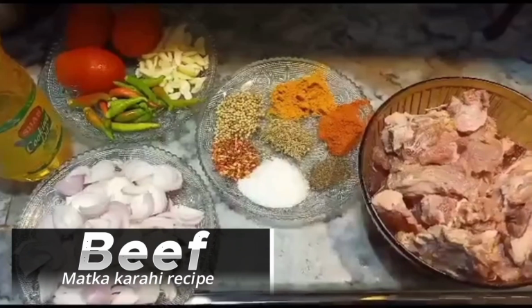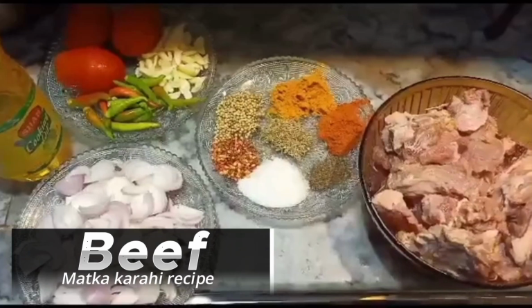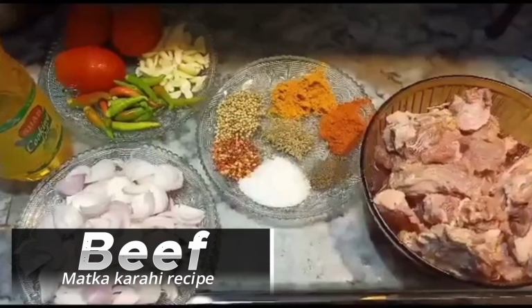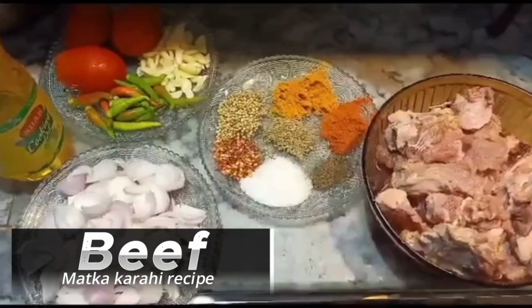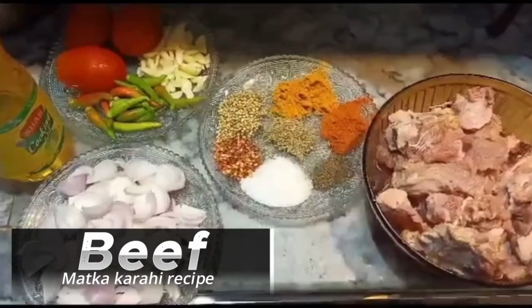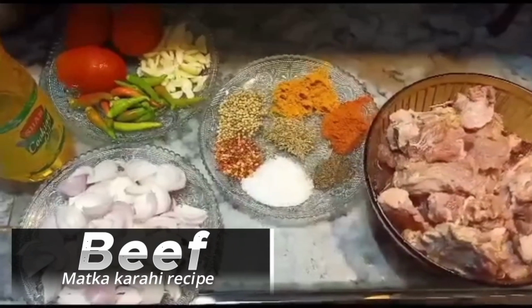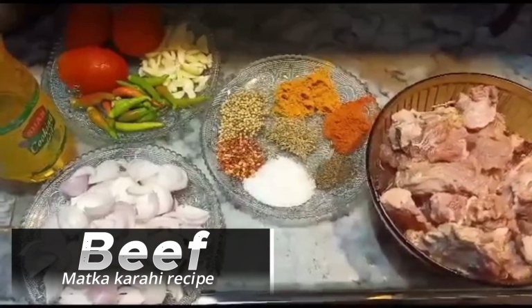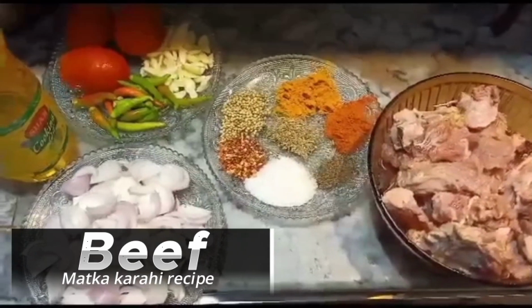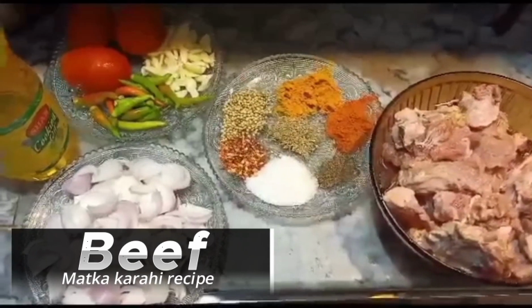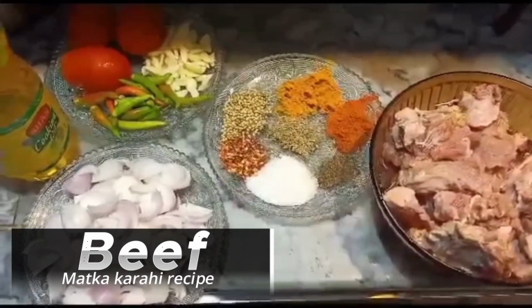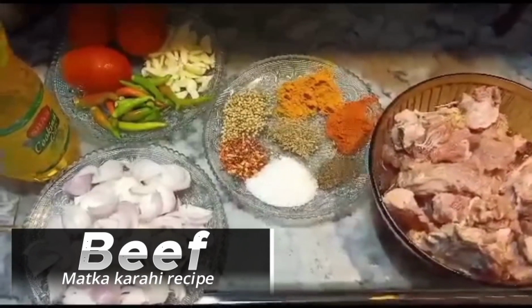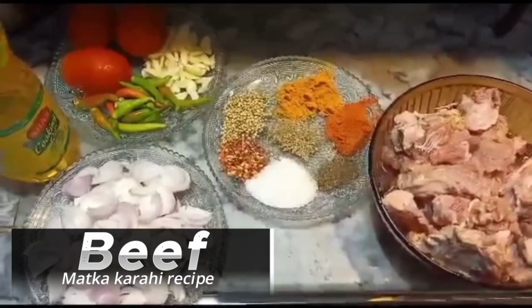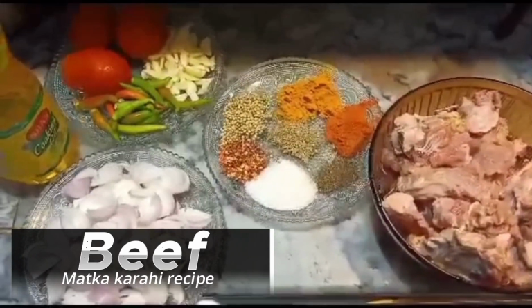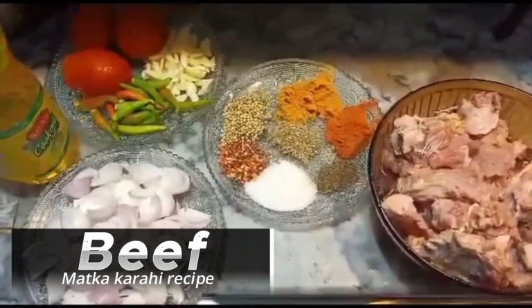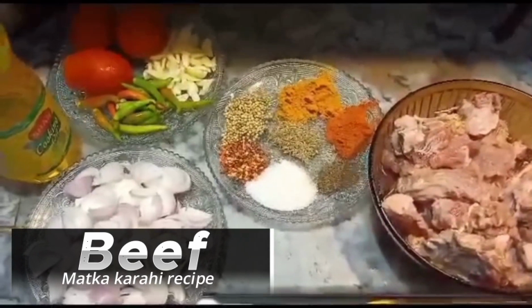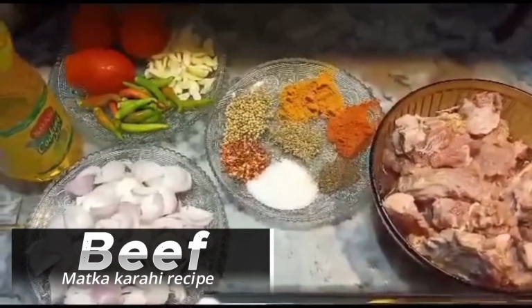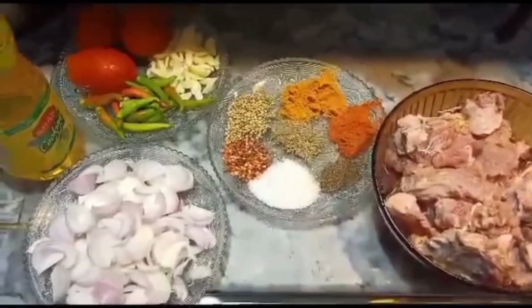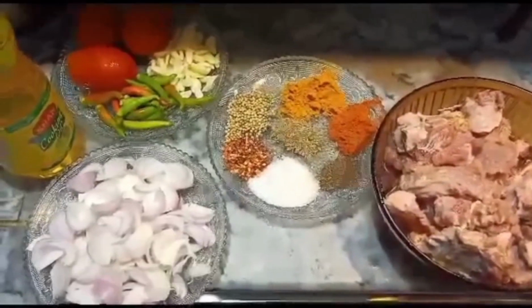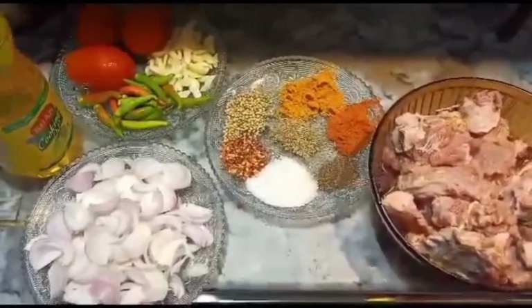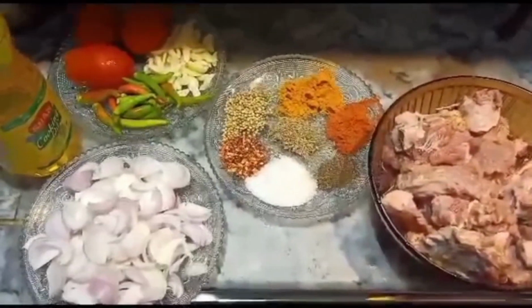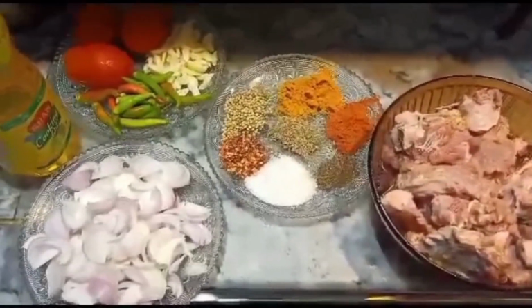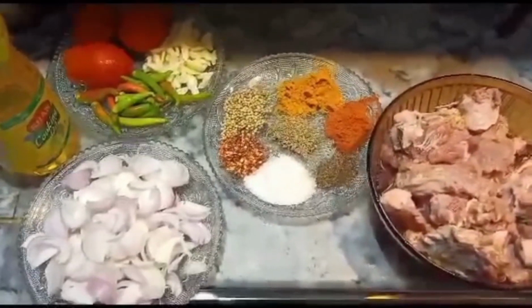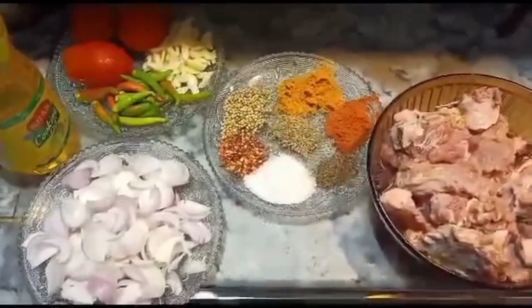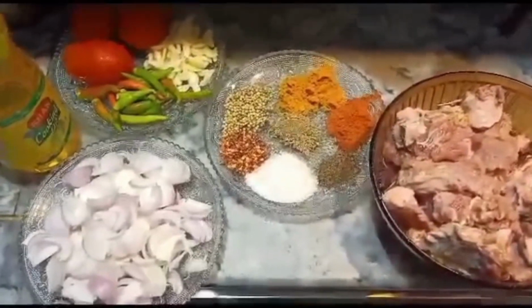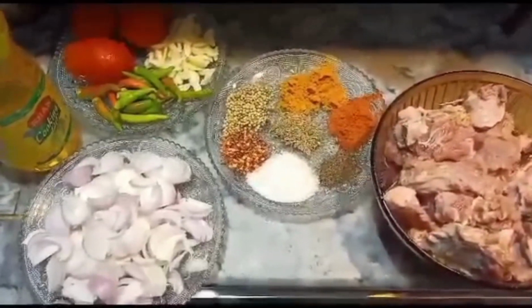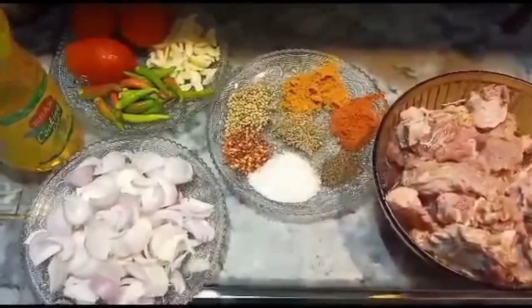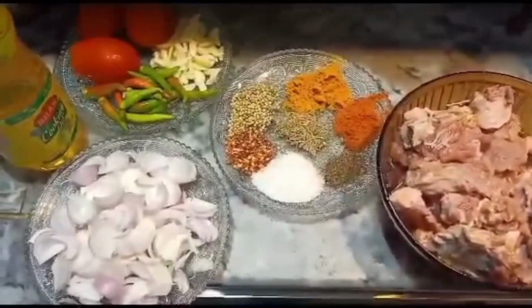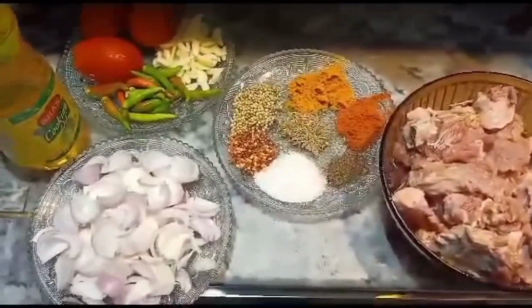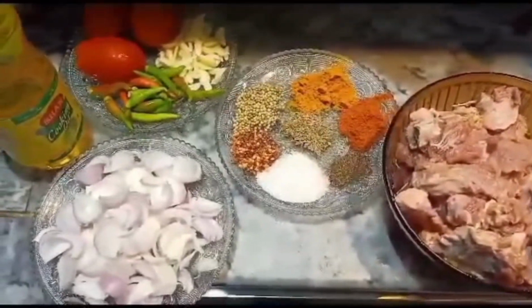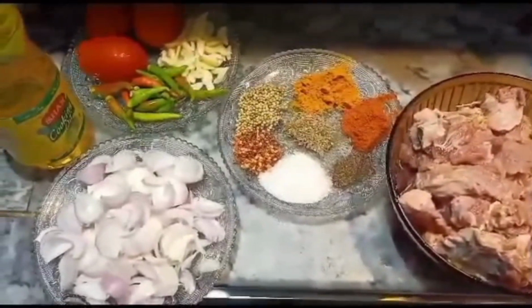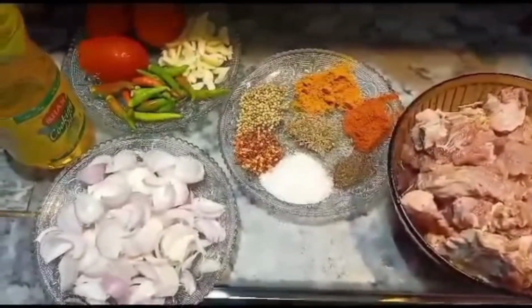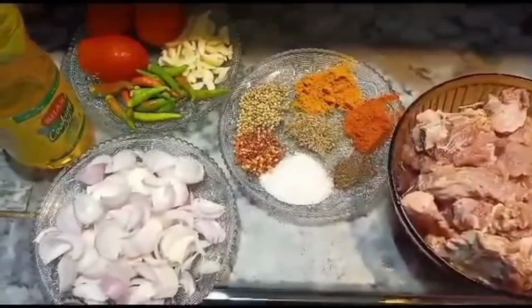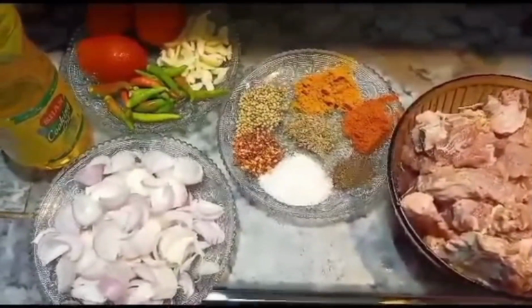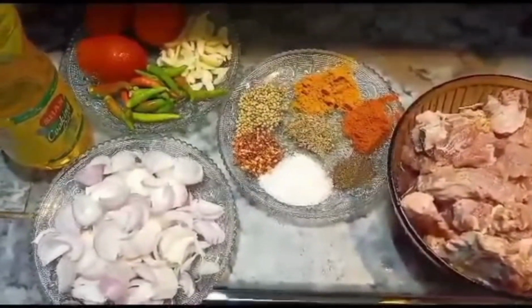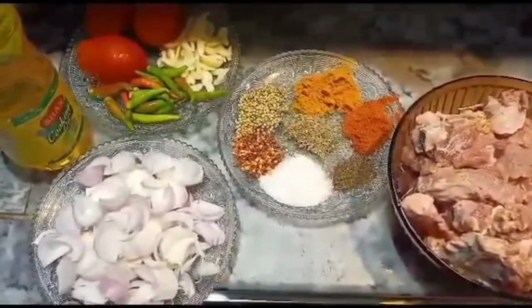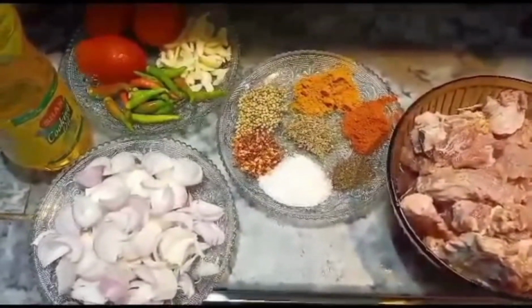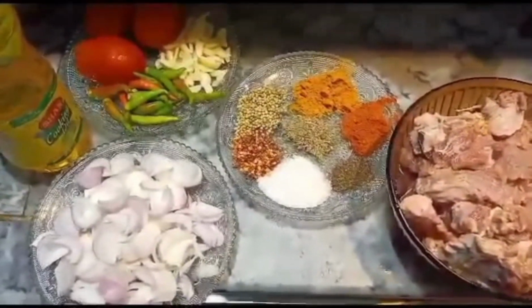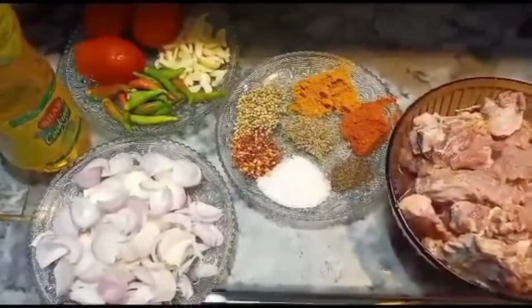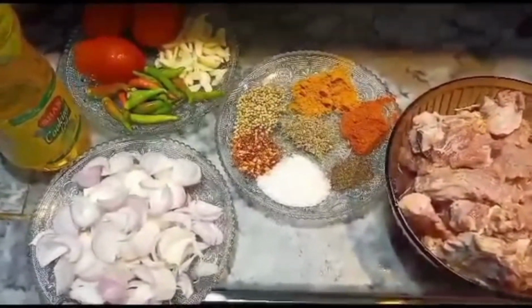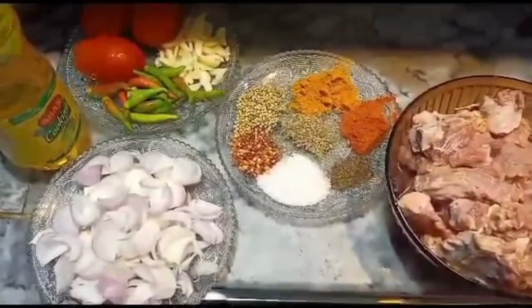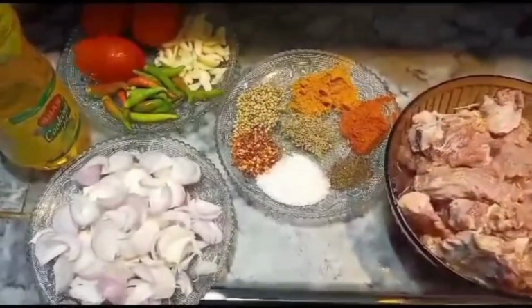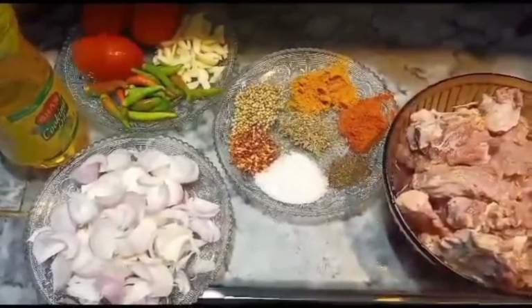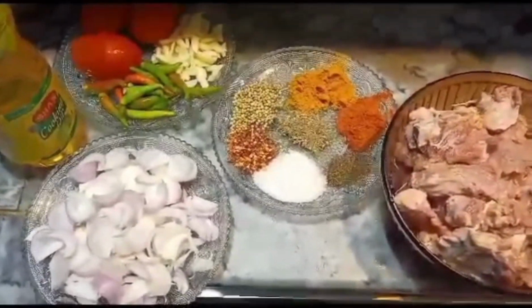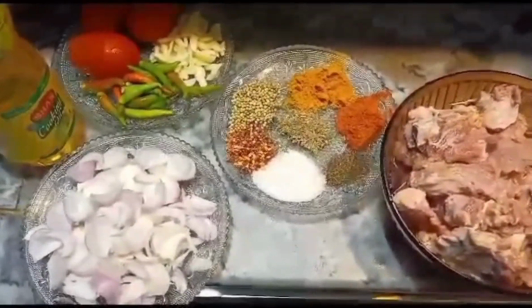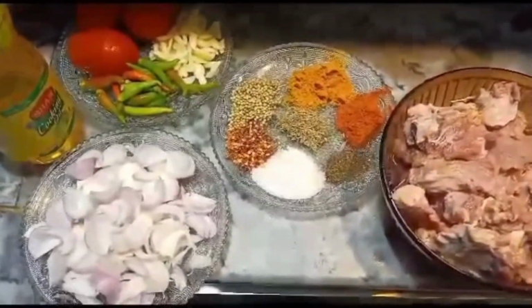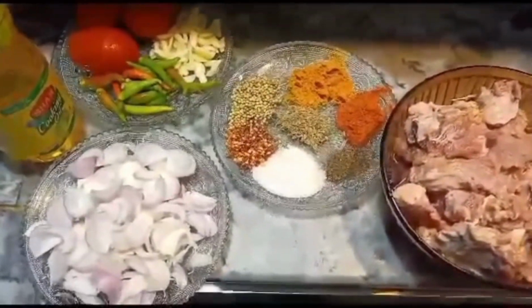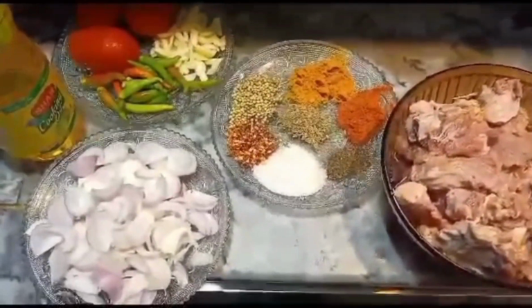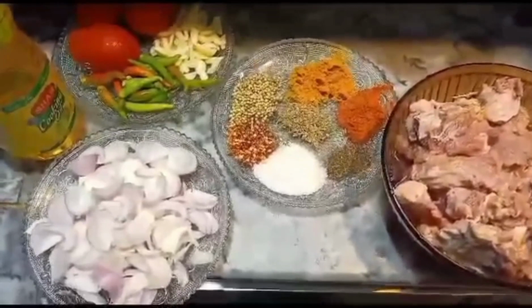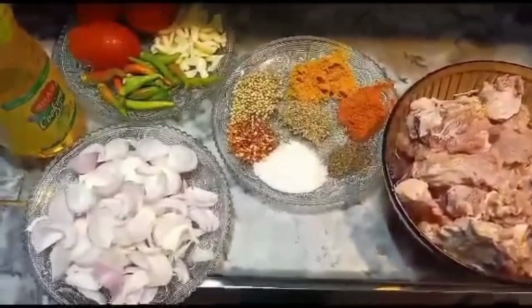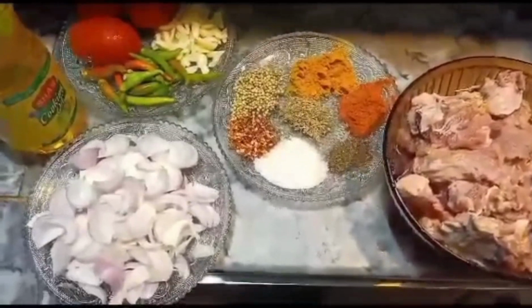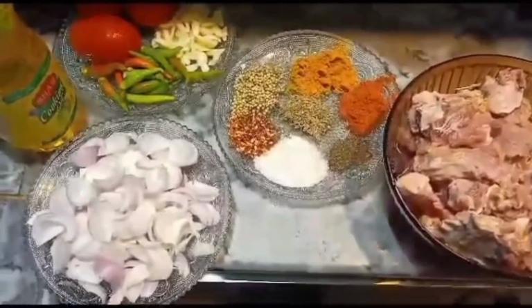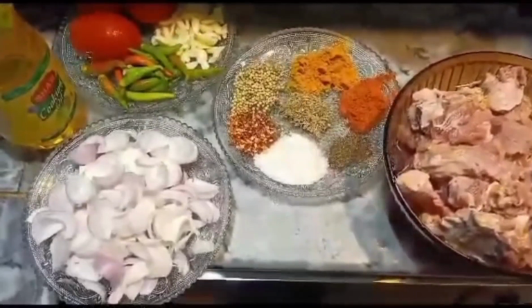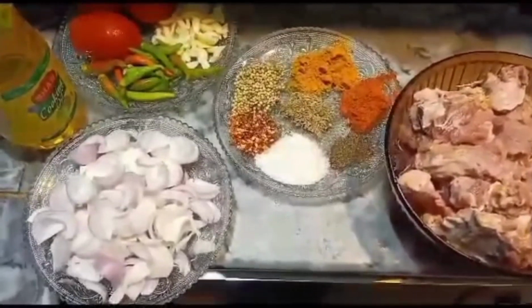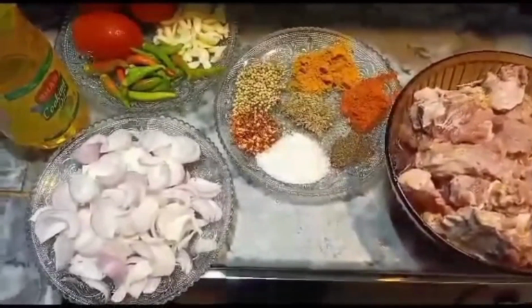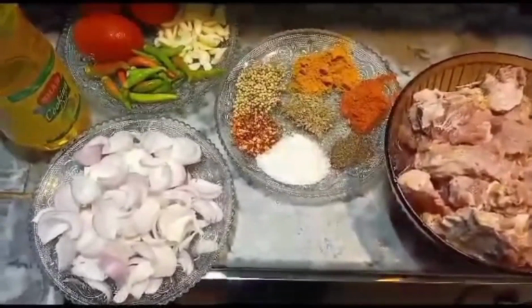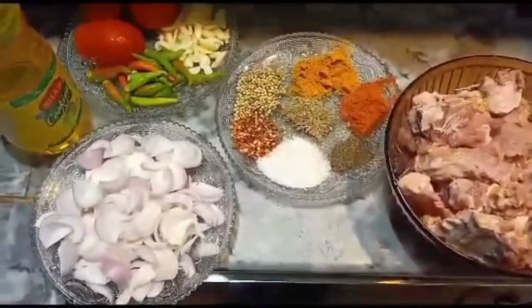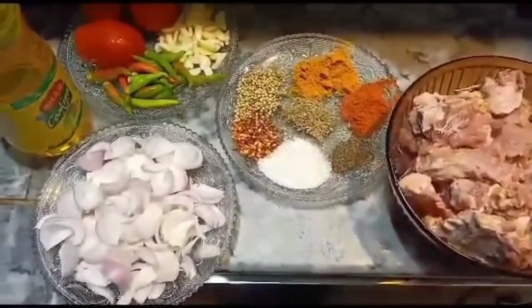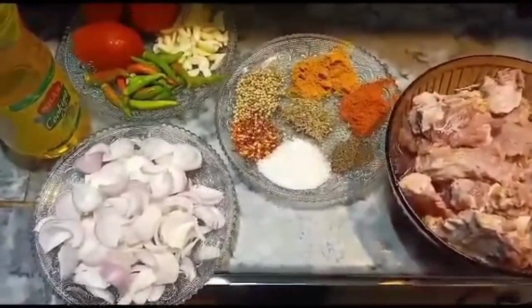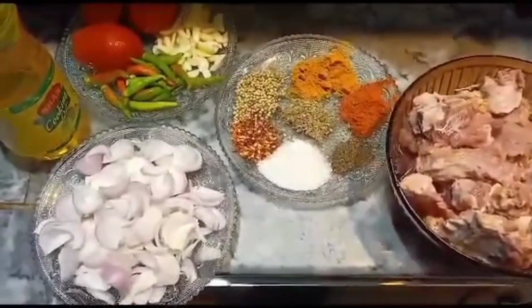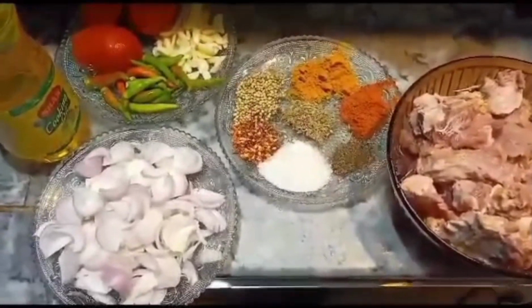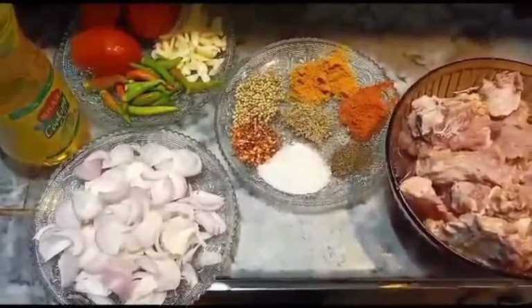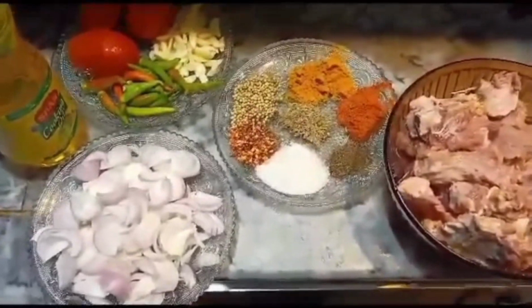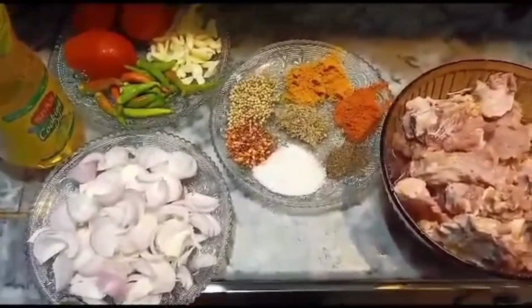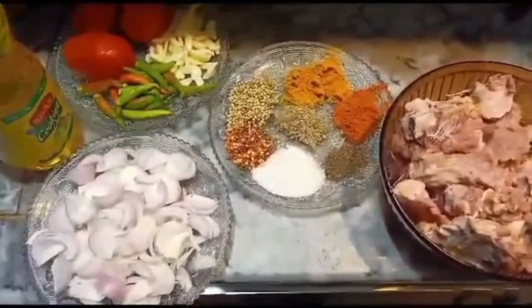Hello friends. Welcome to my YouTube channel. I hope you are all good. Today I will share my recipe with beef and curry.